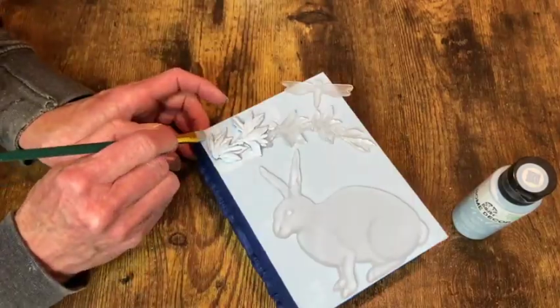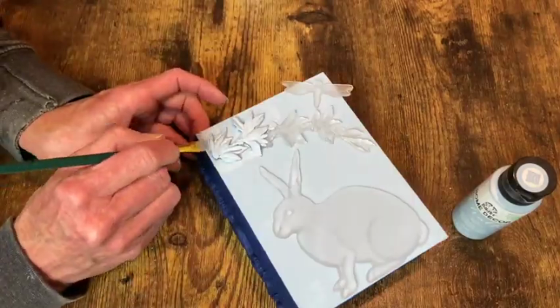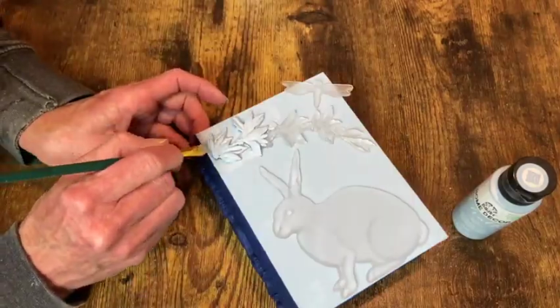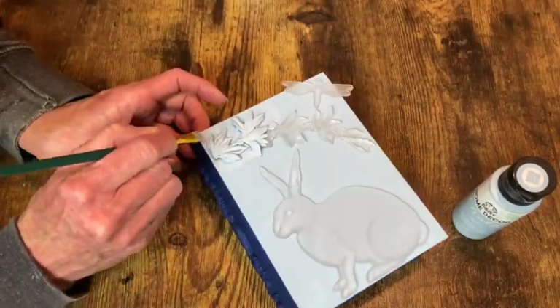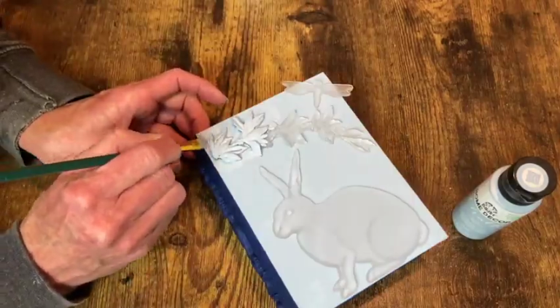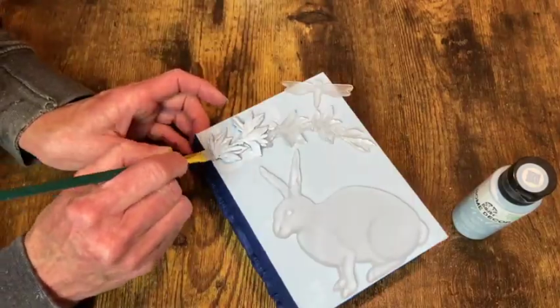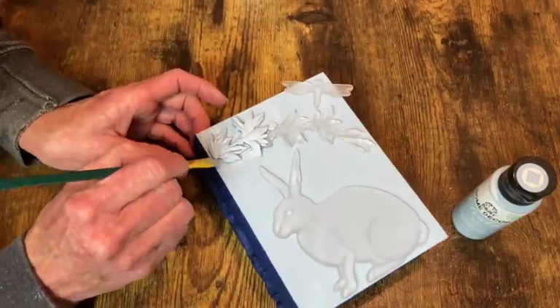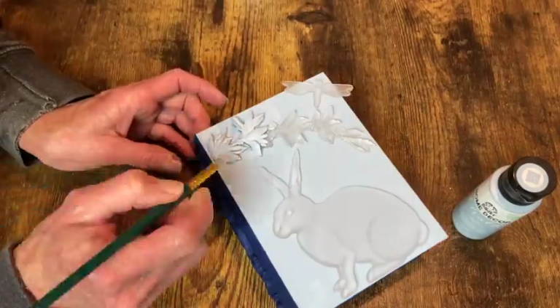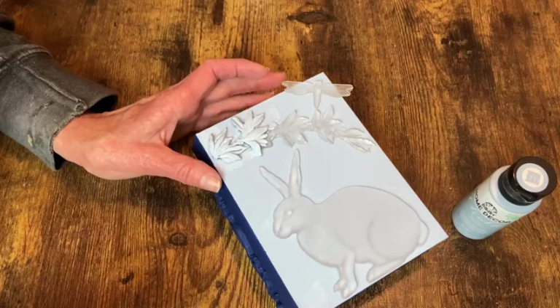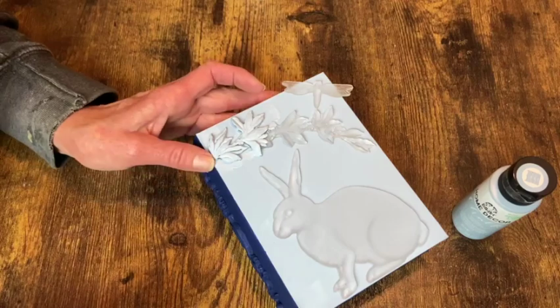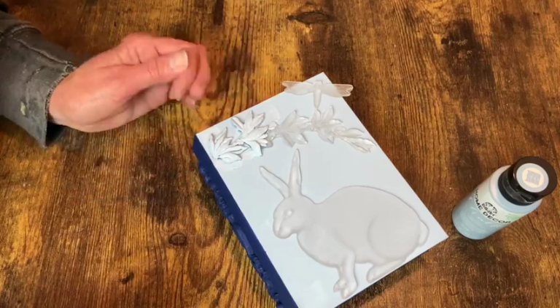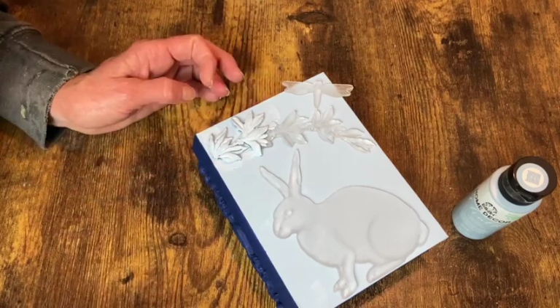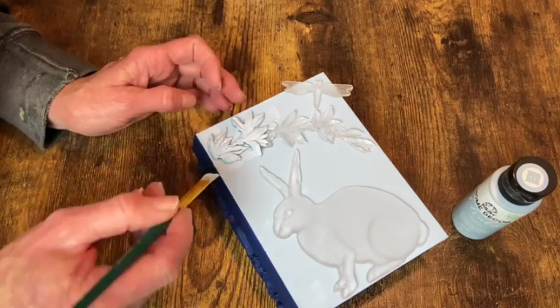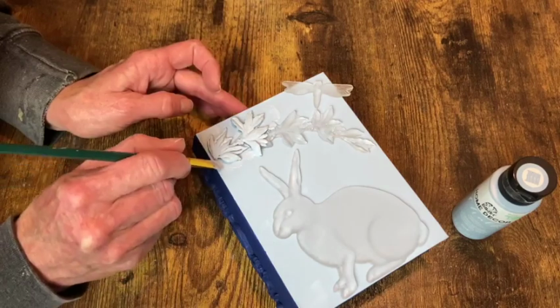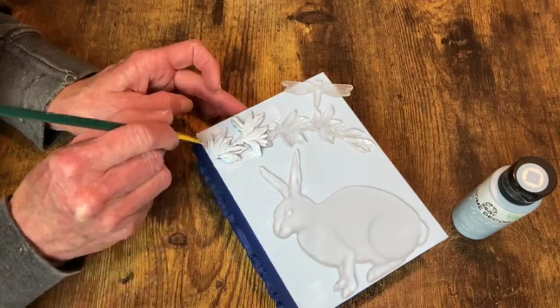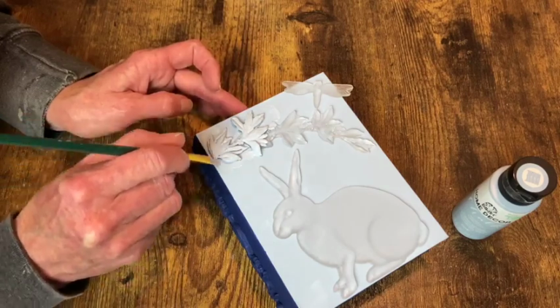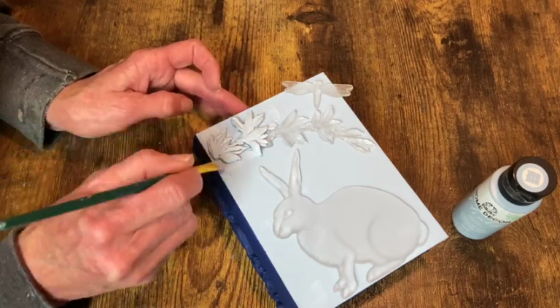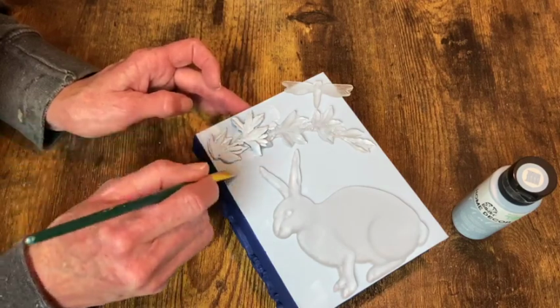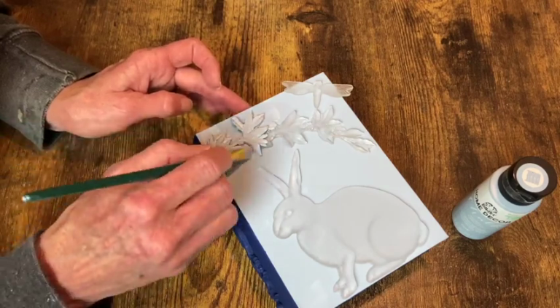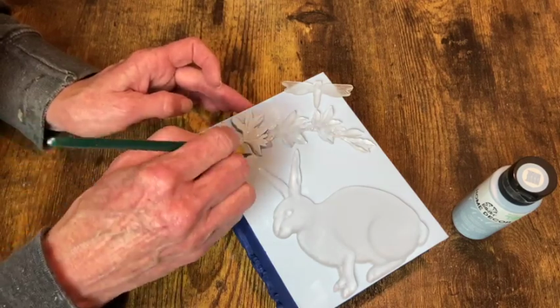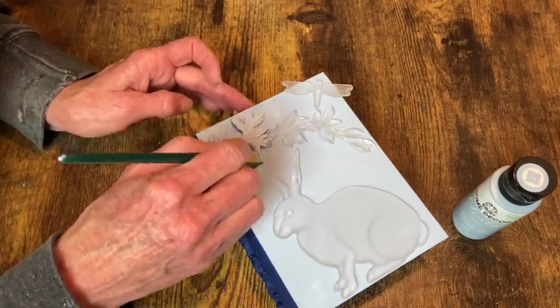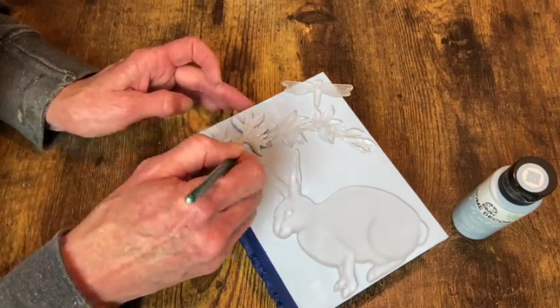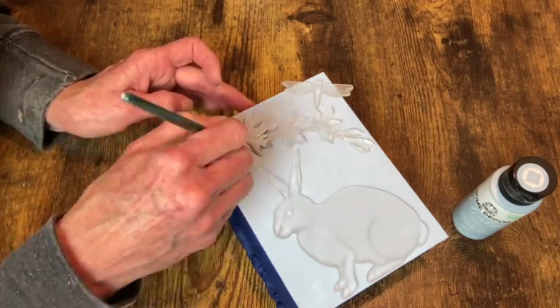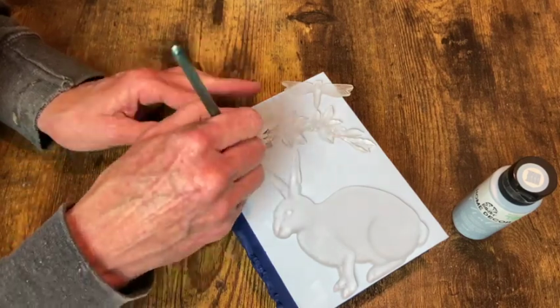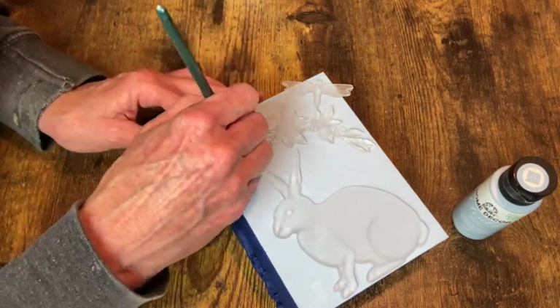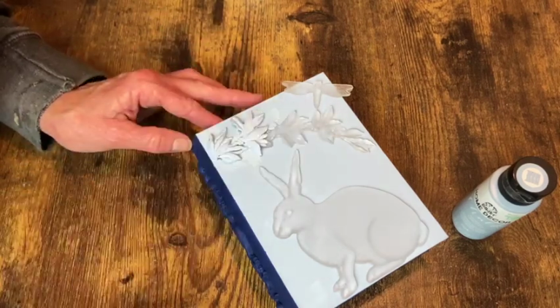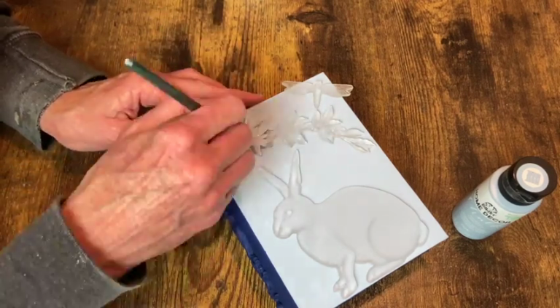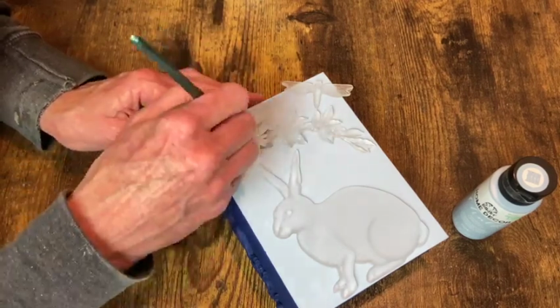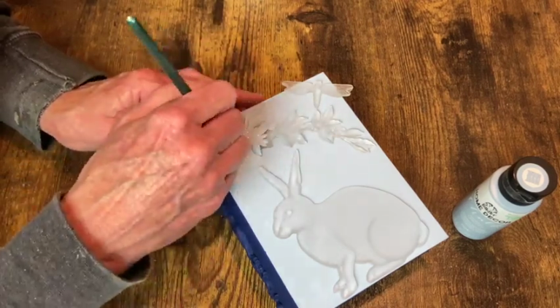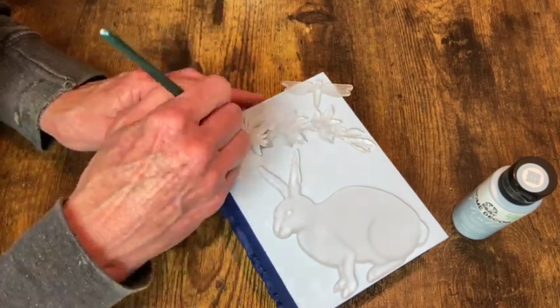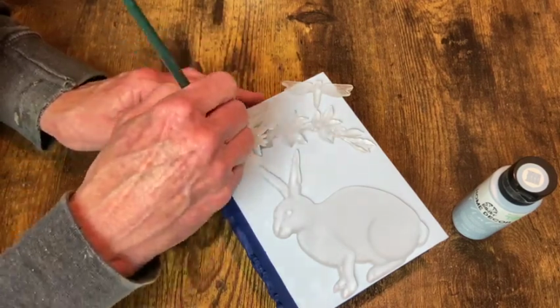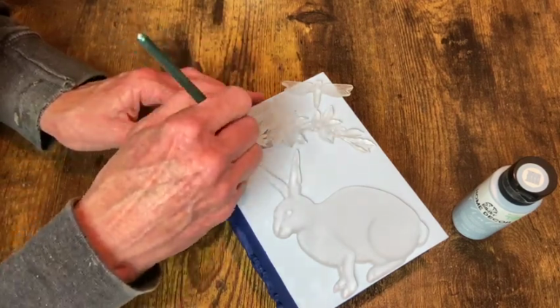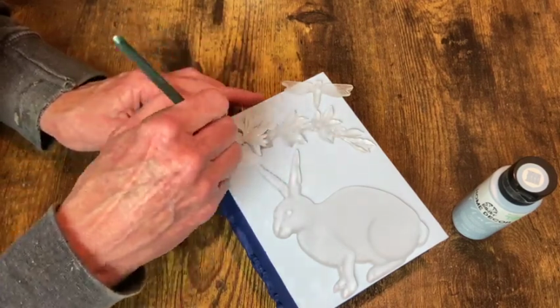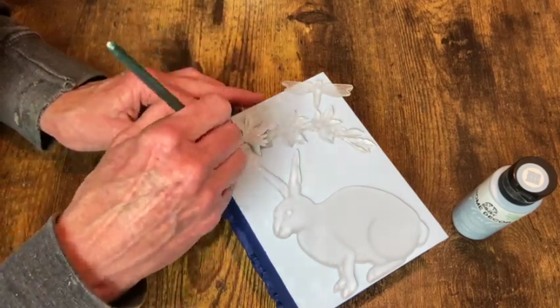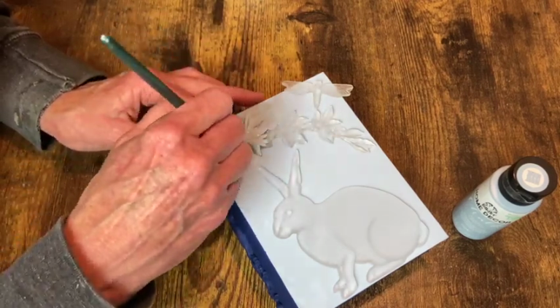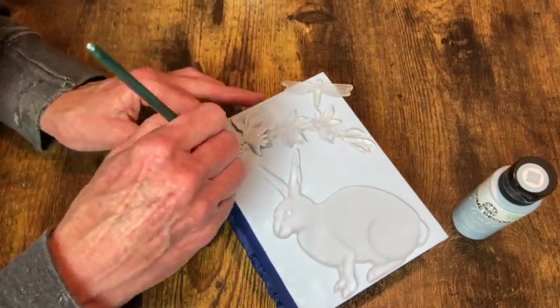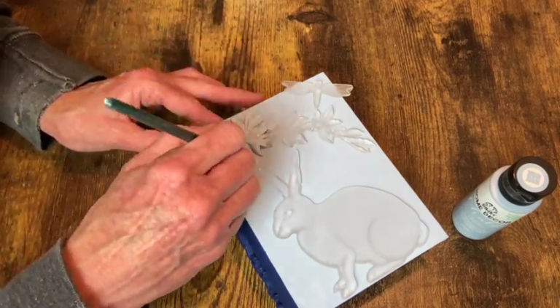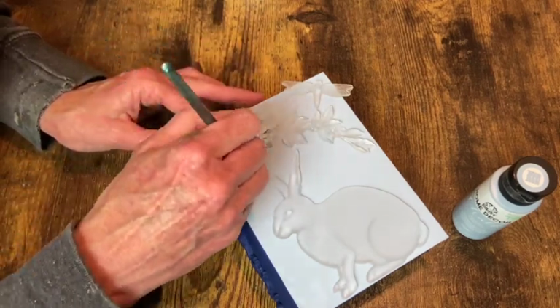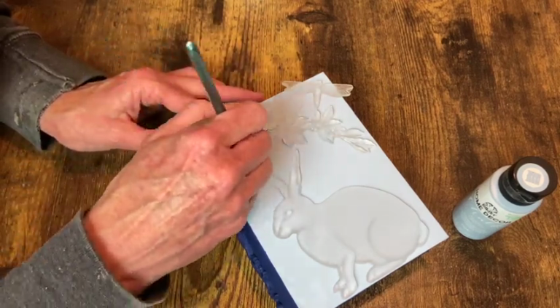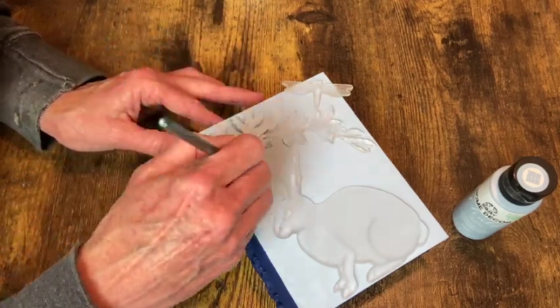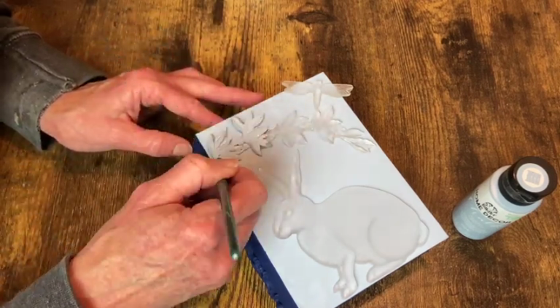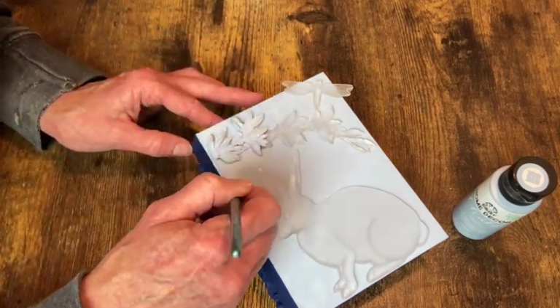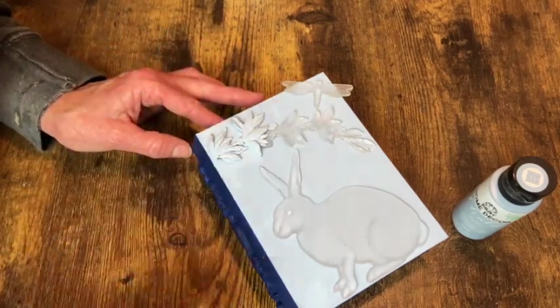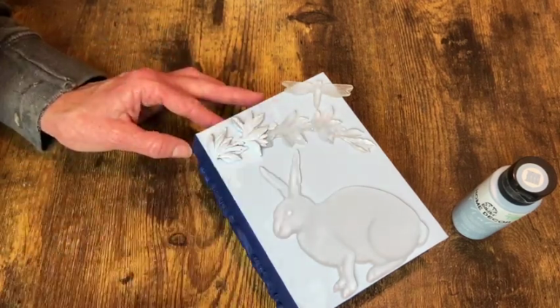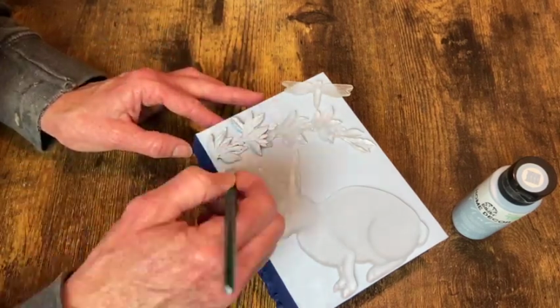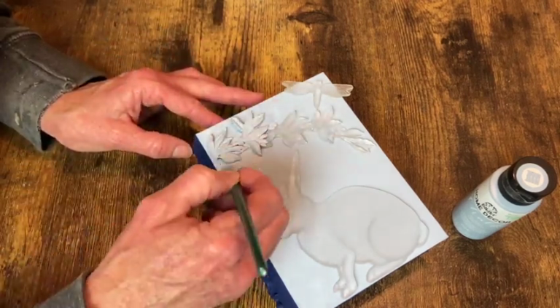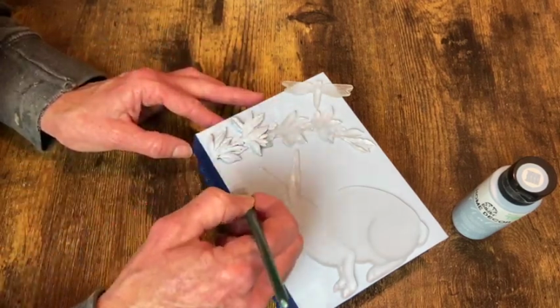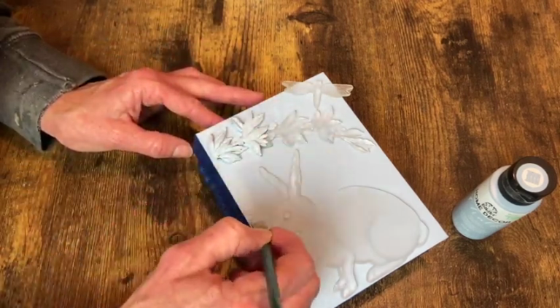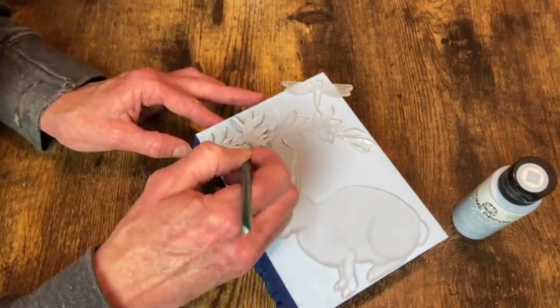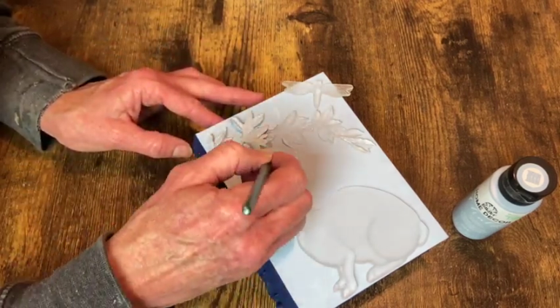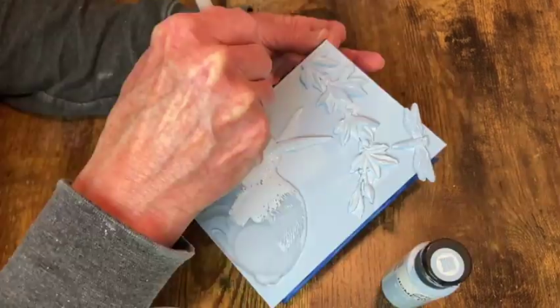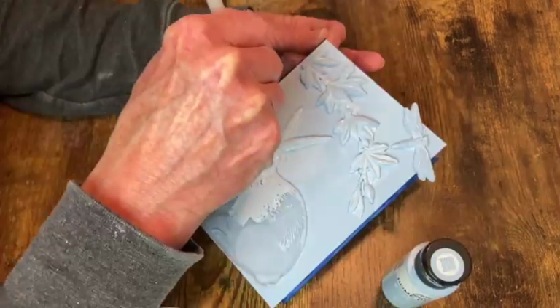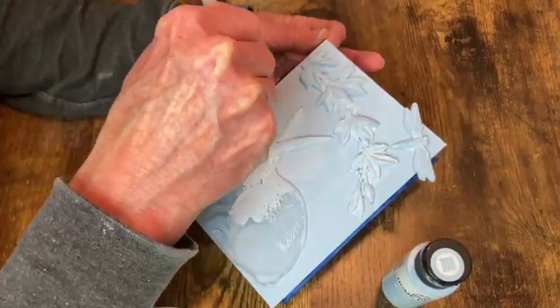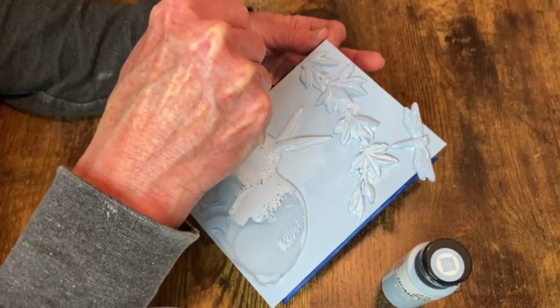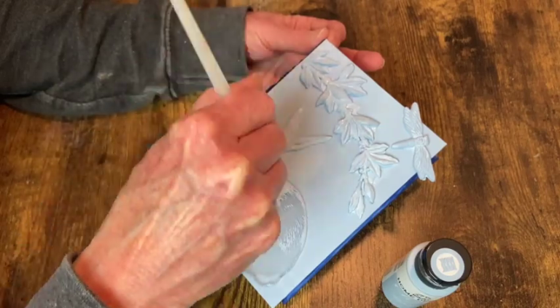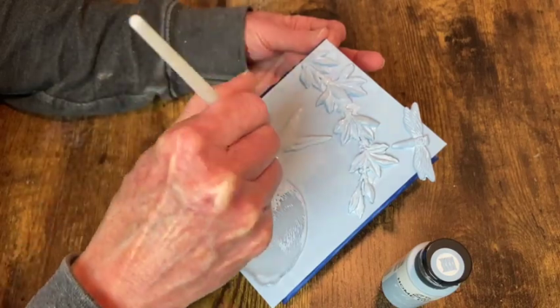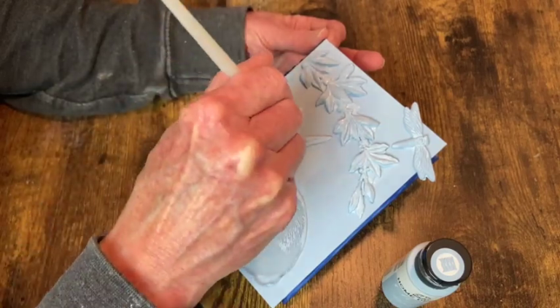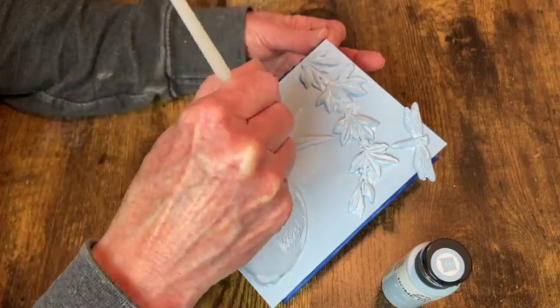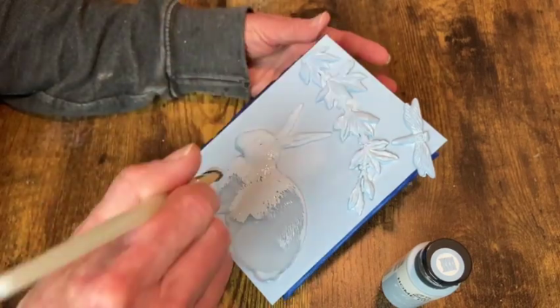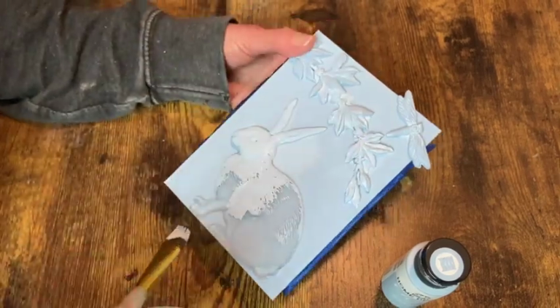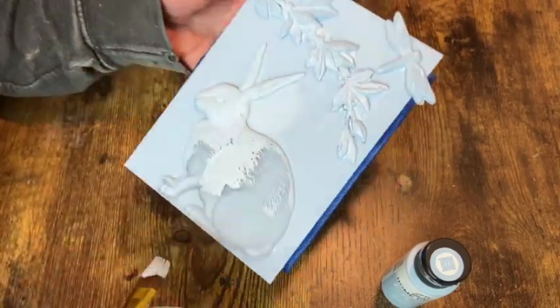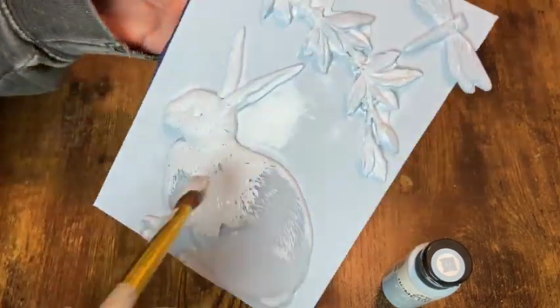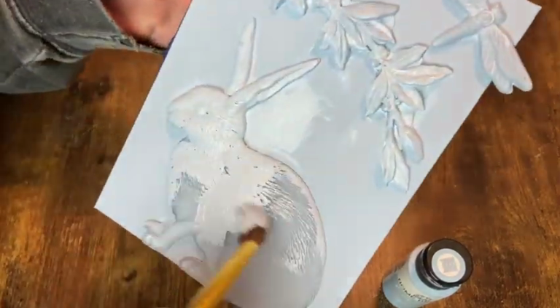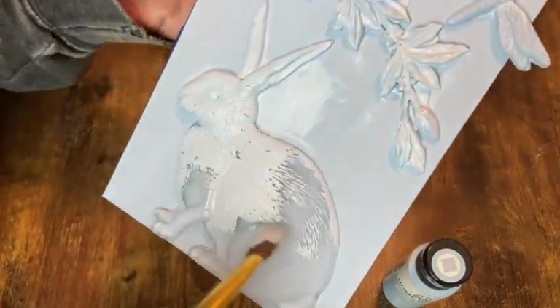Now with that gel medium dry, I can go over everything with a coat of the light blue chalk paint called Glacier.